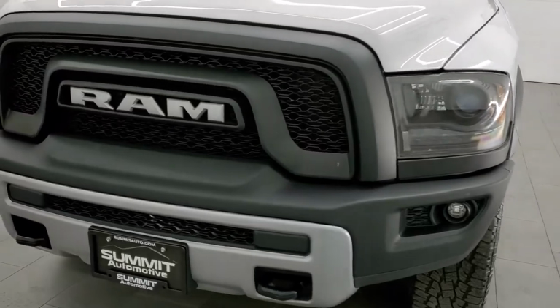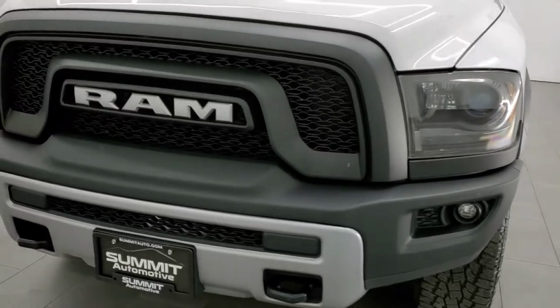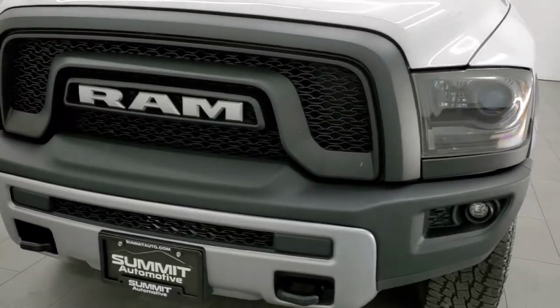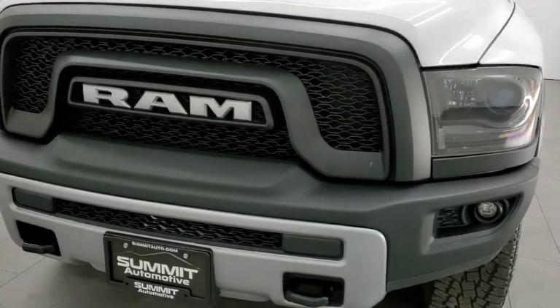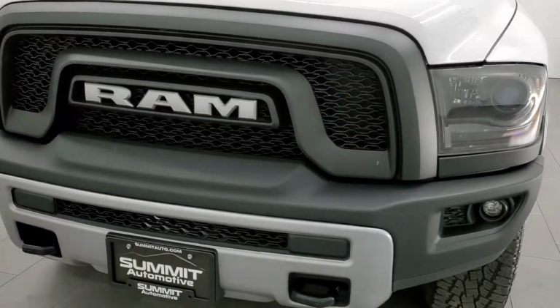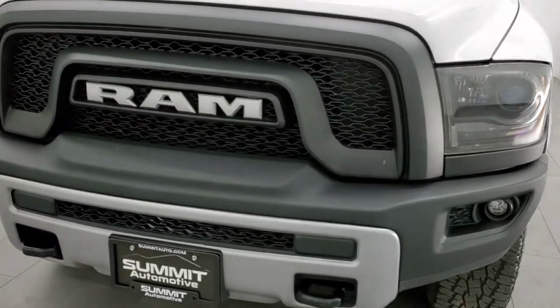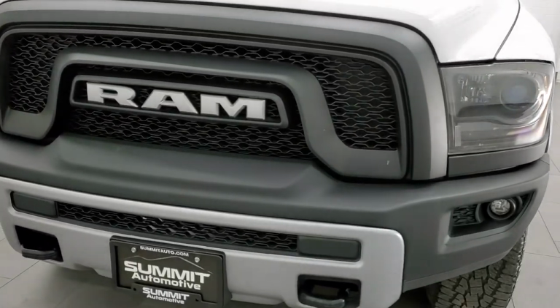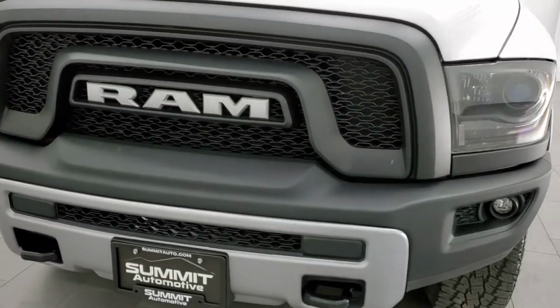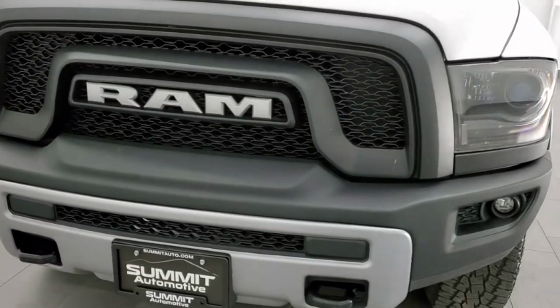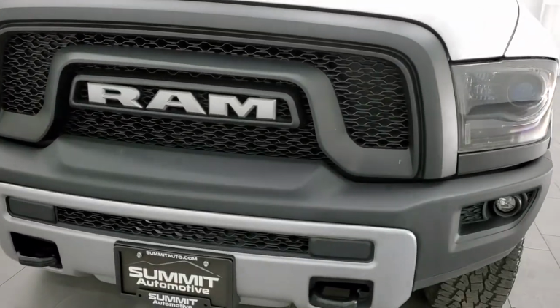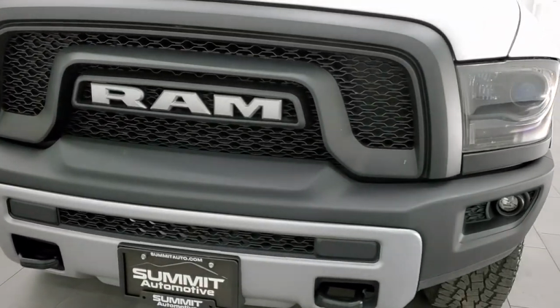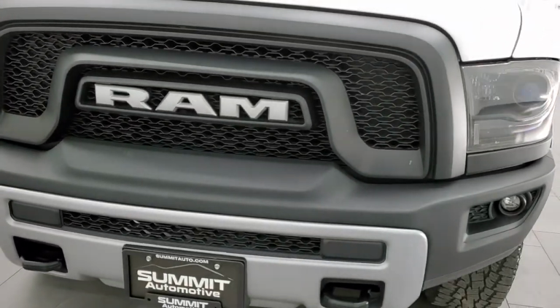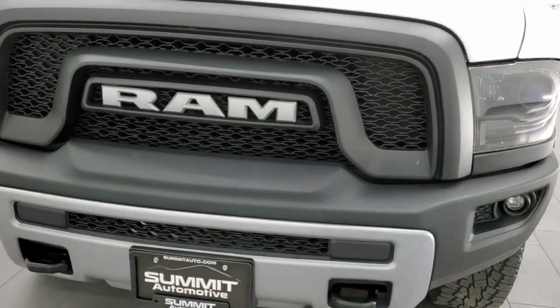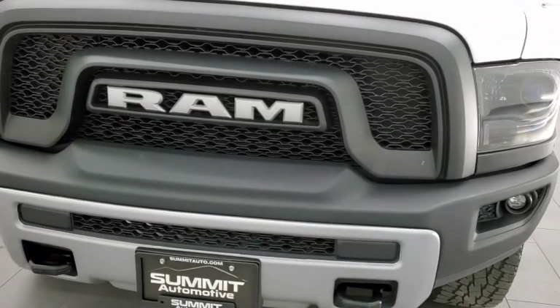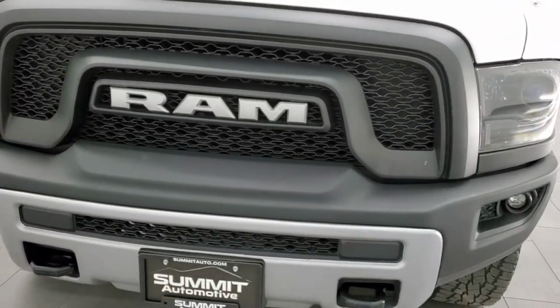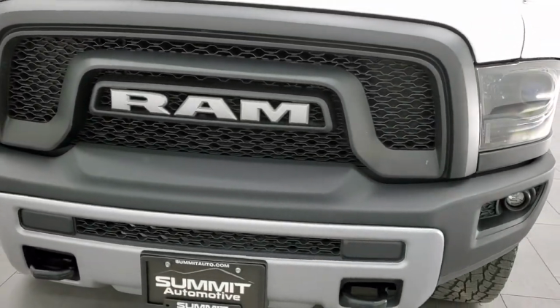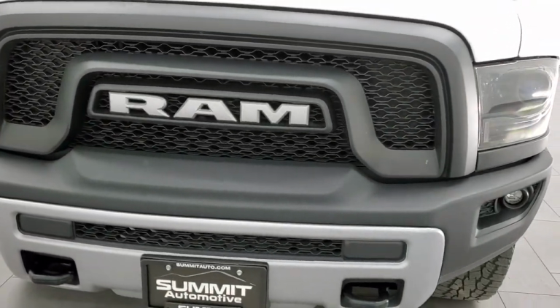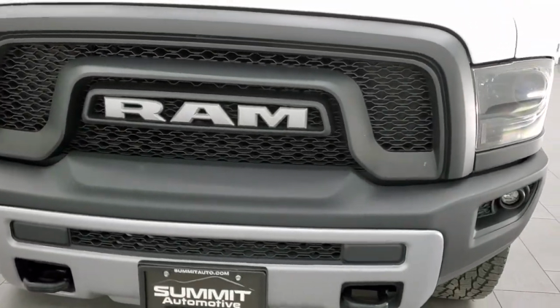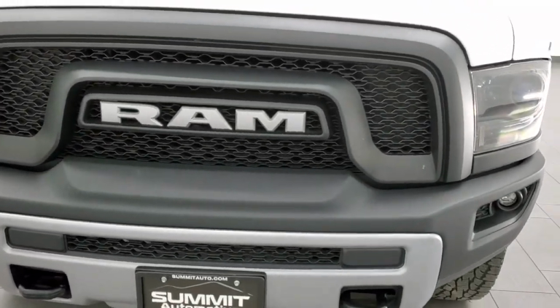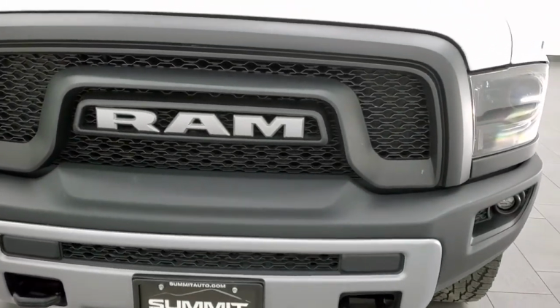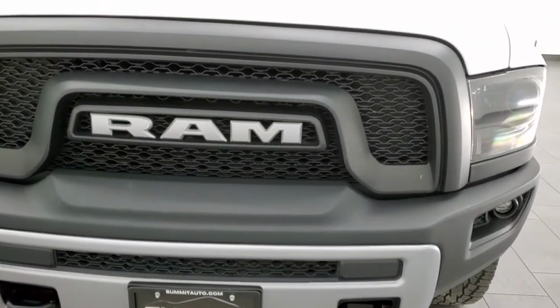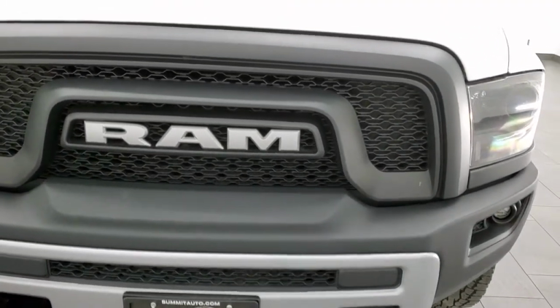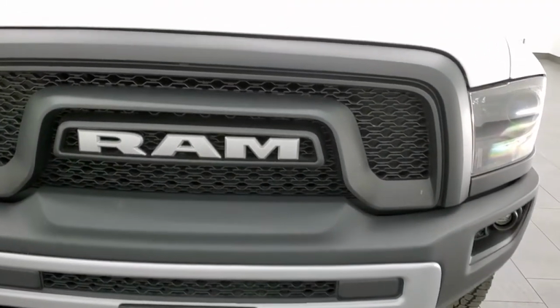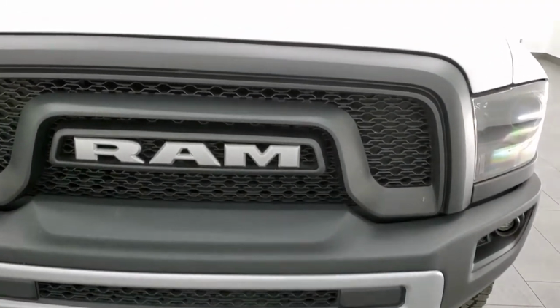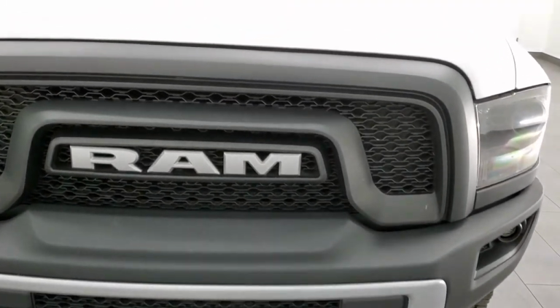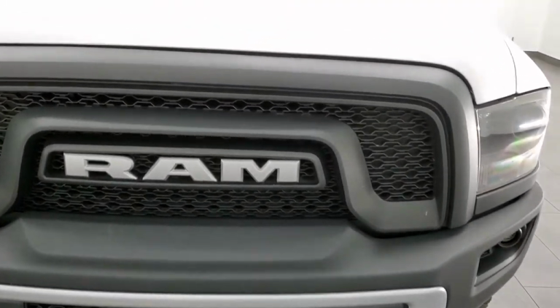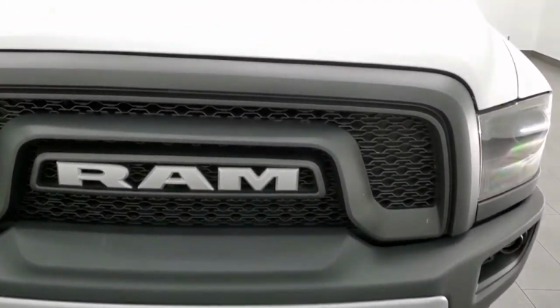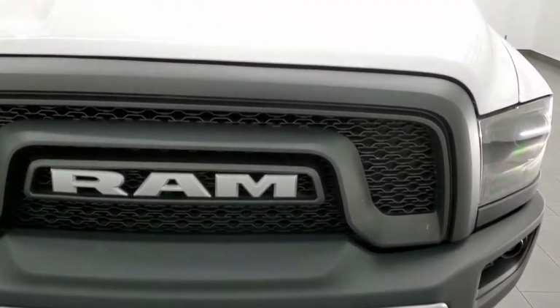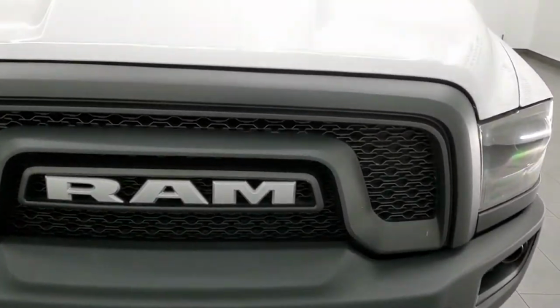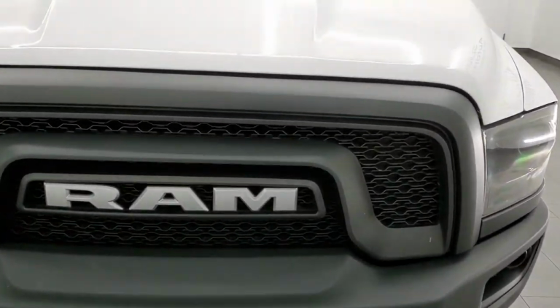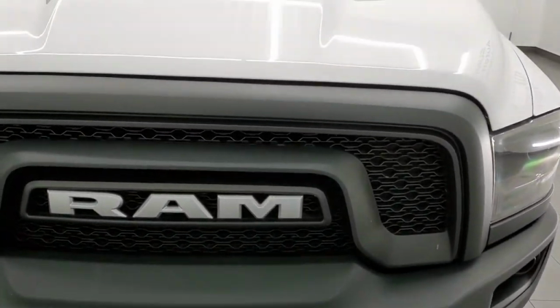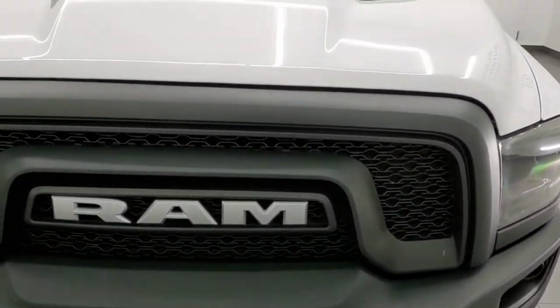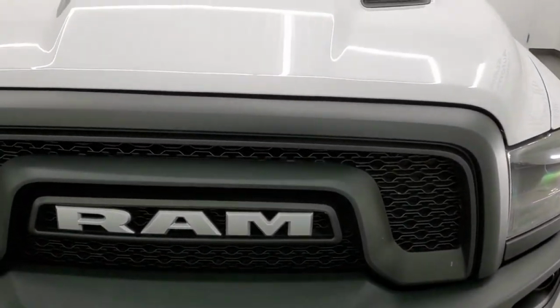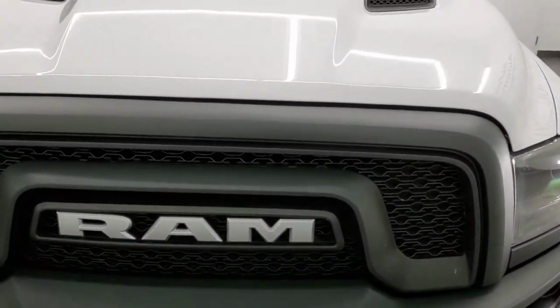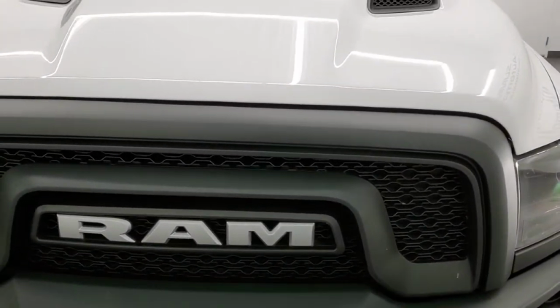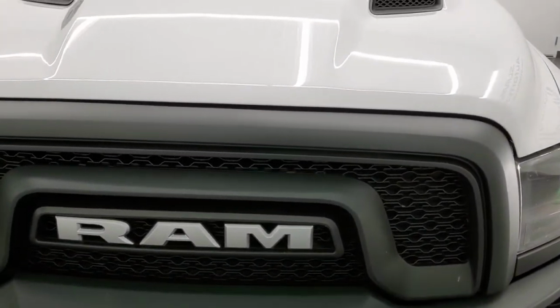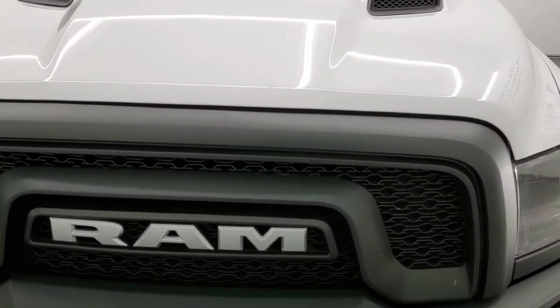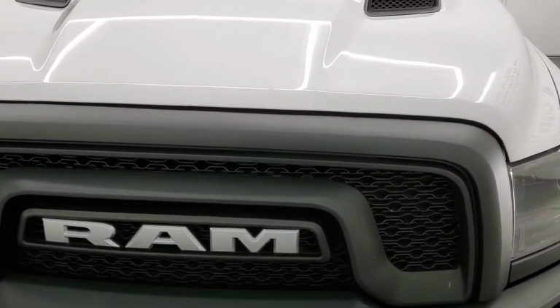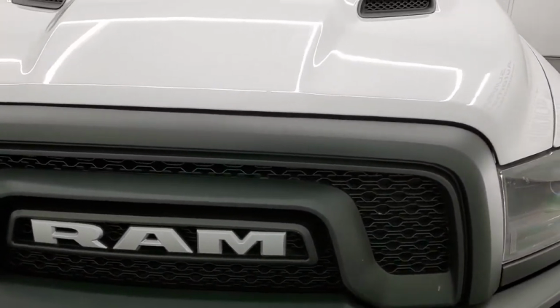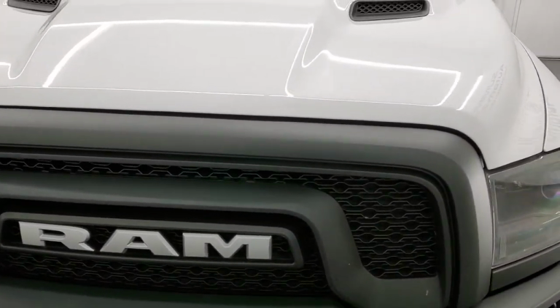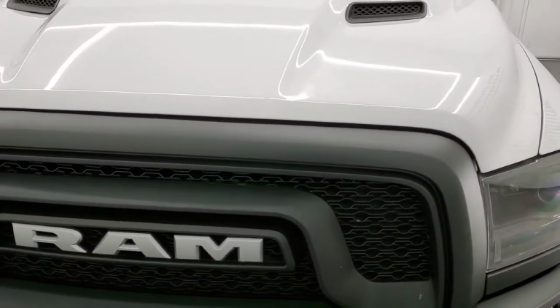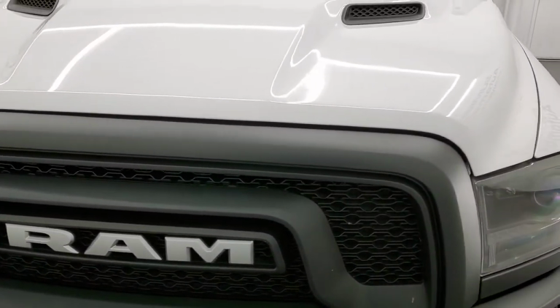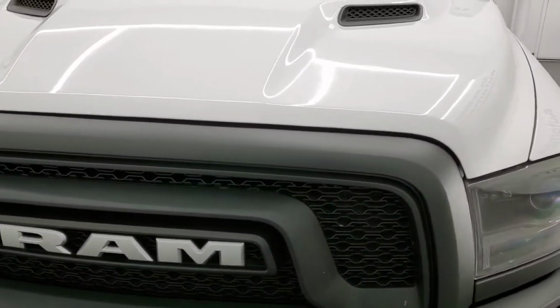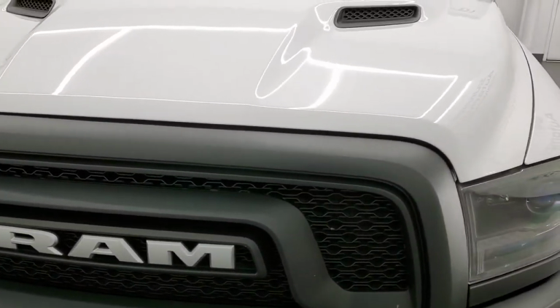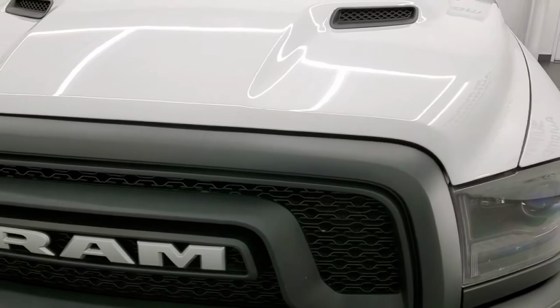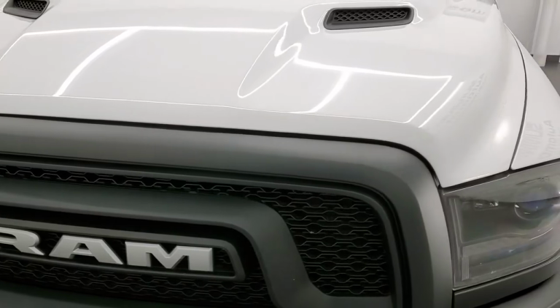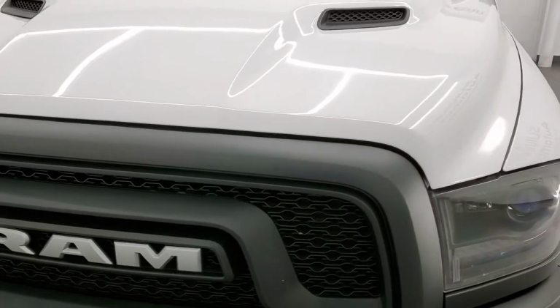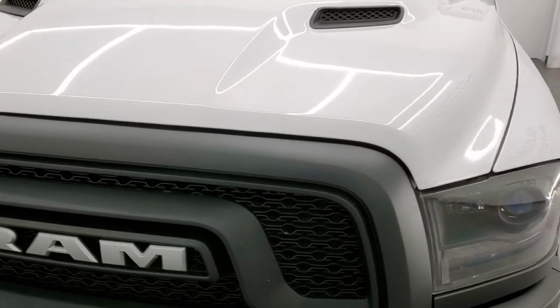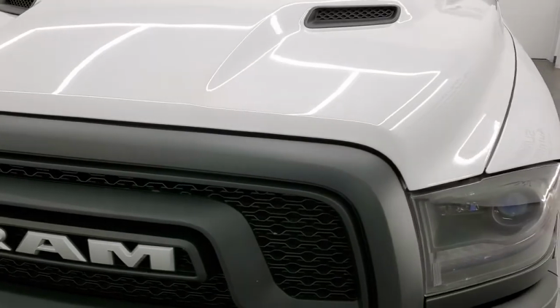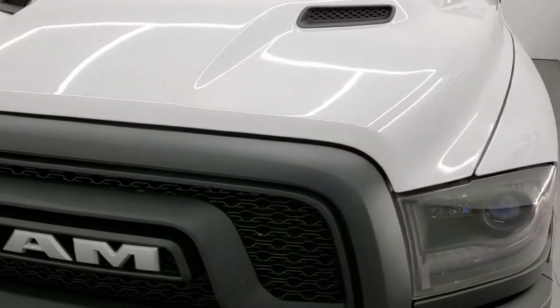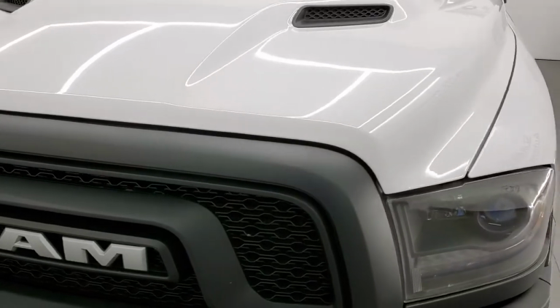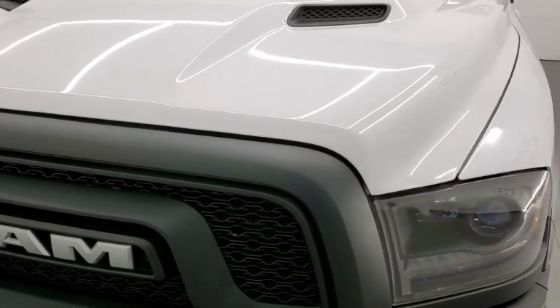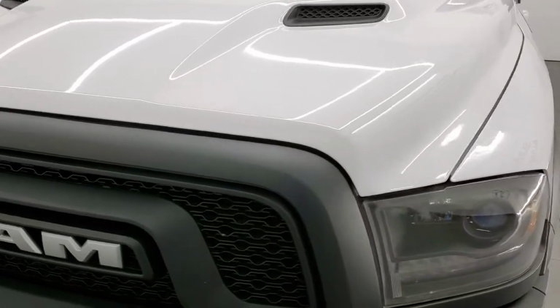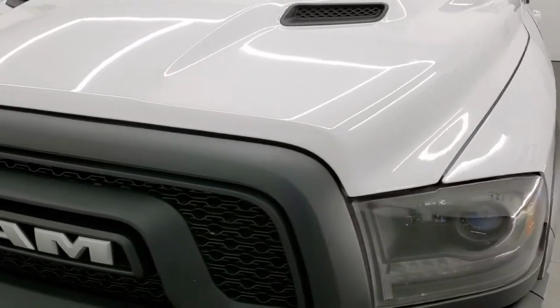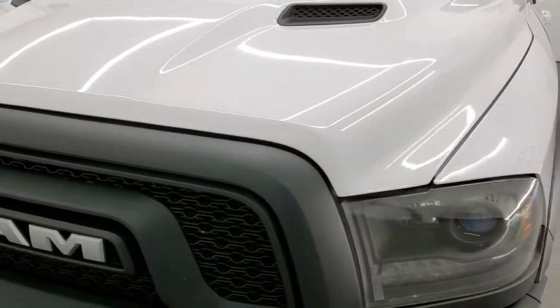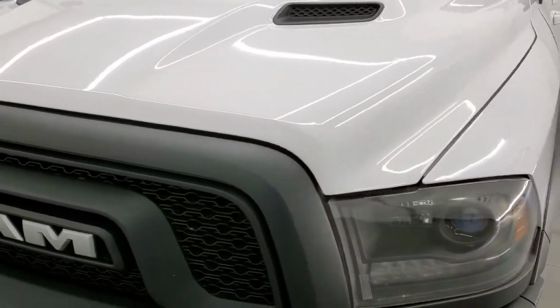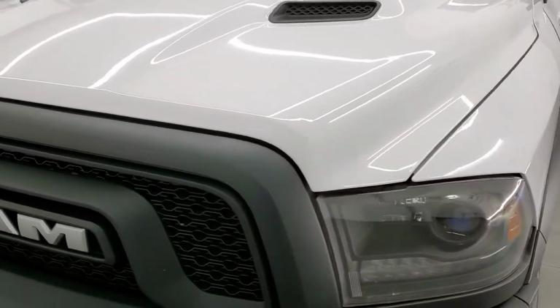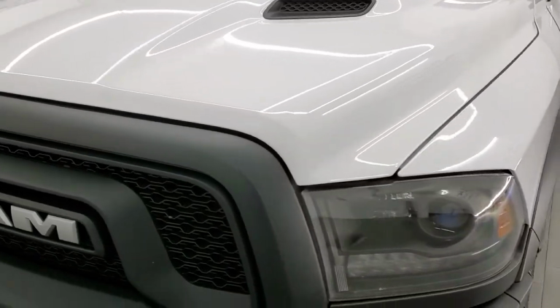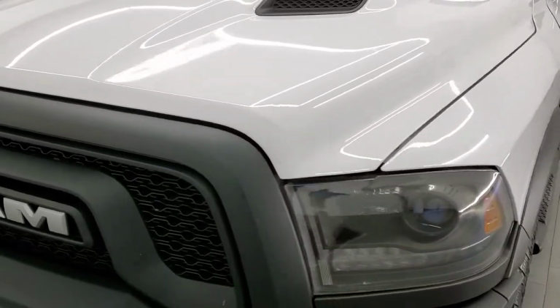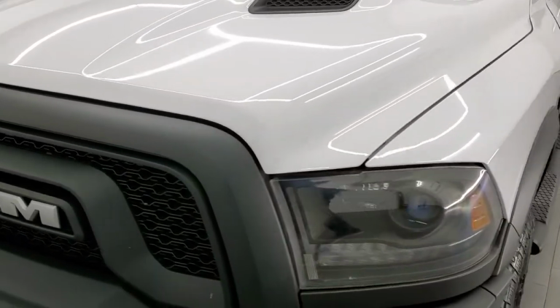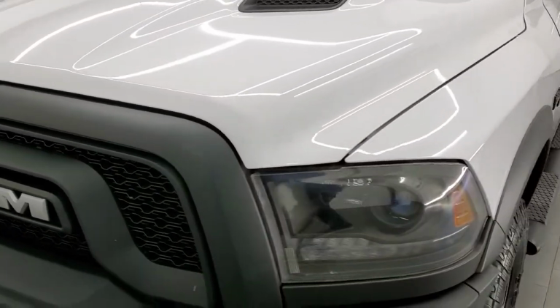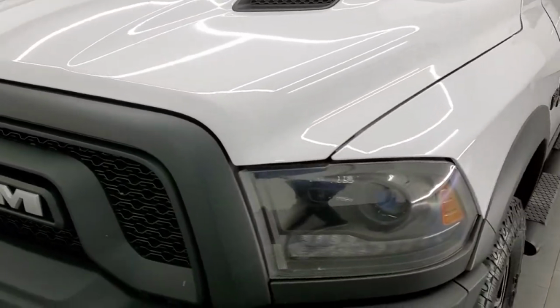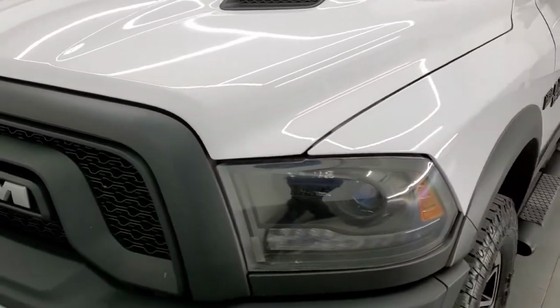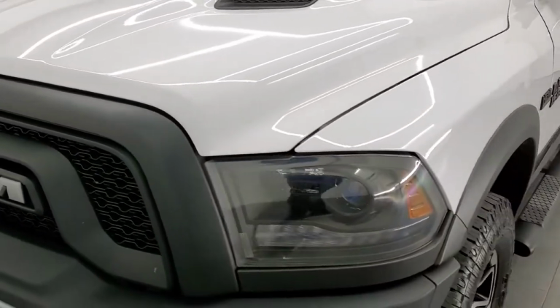We're going to go inside, outside, around, start the engine up, and check under the hood in this video.